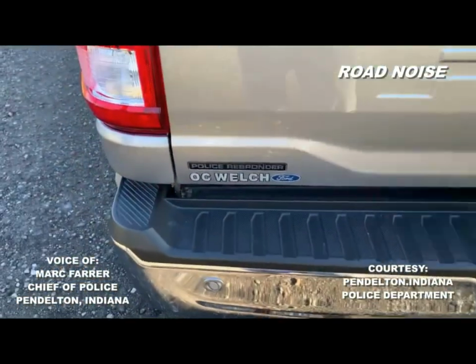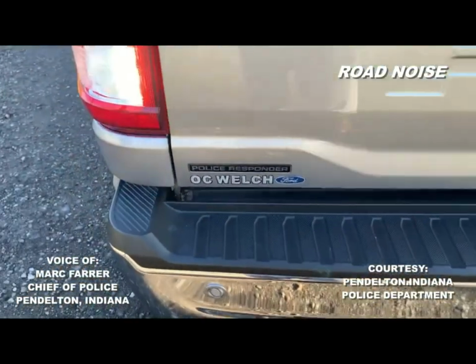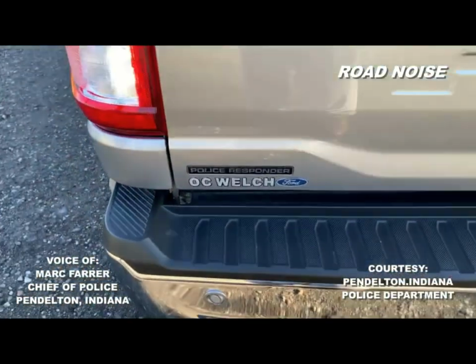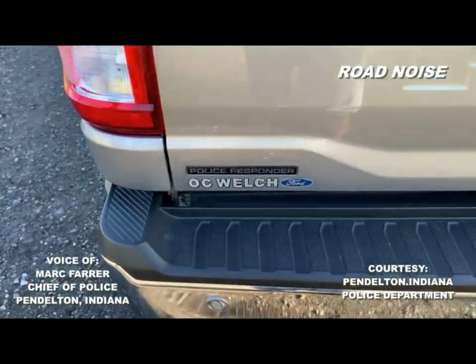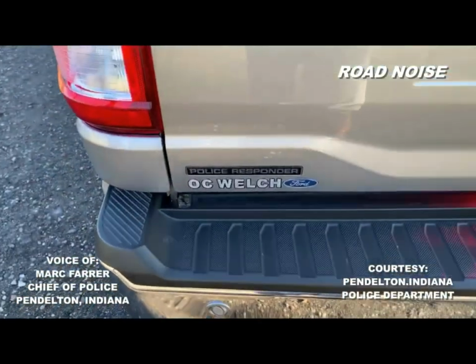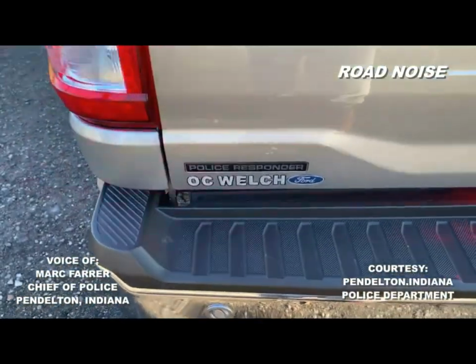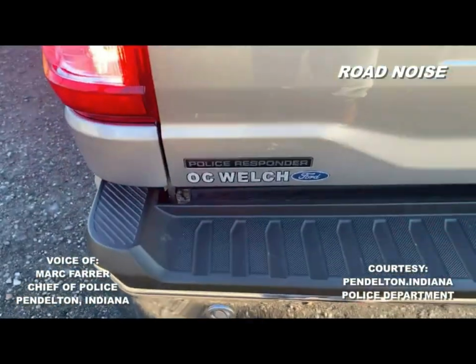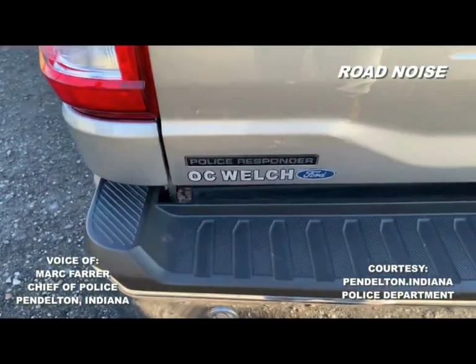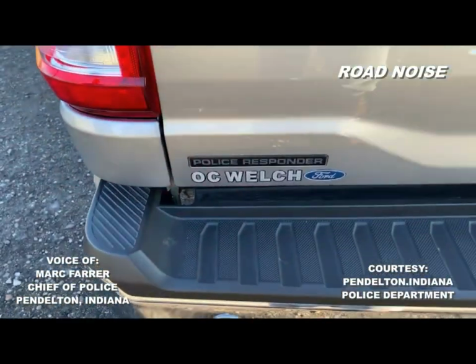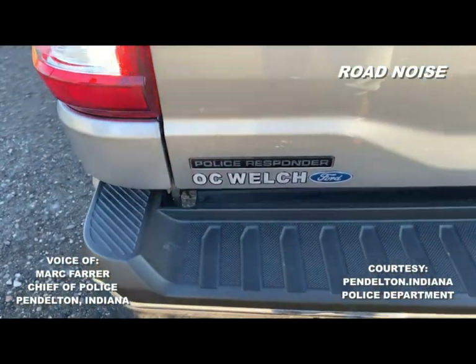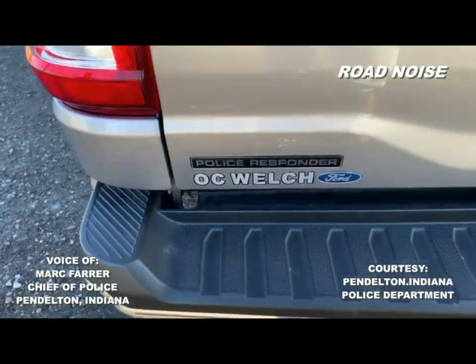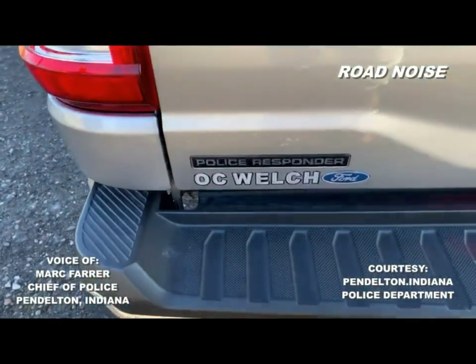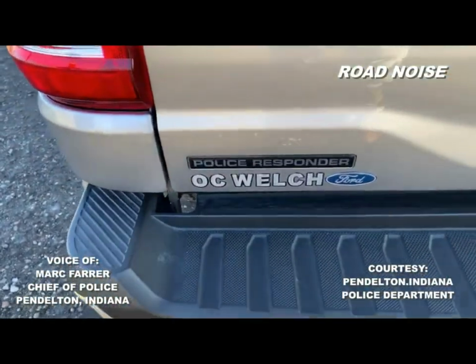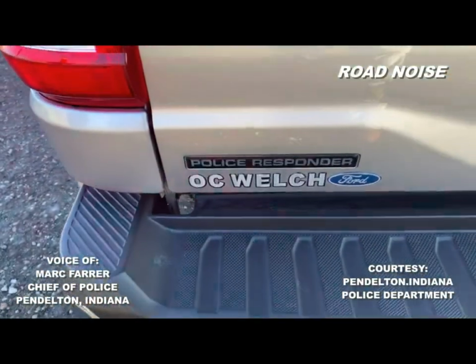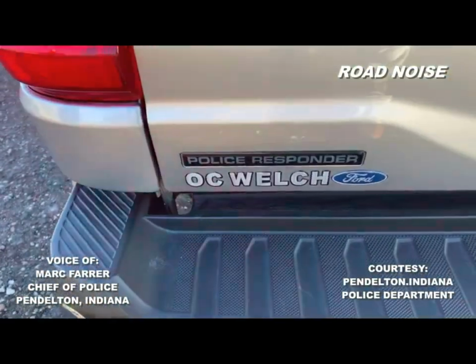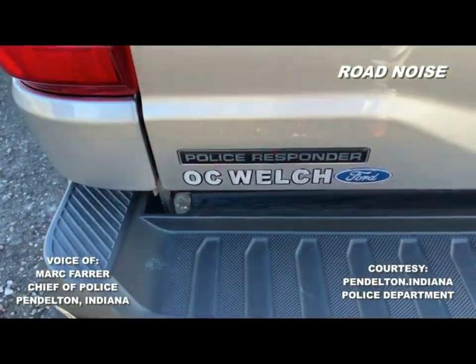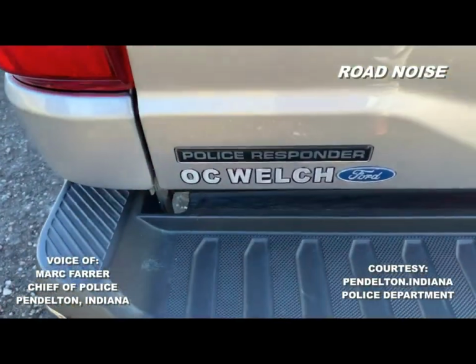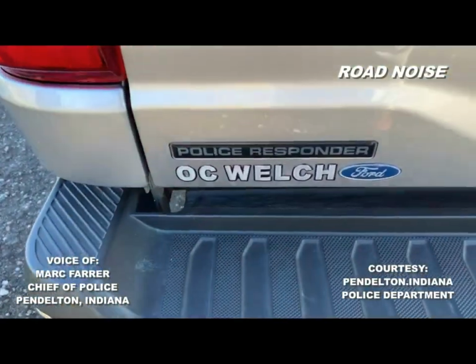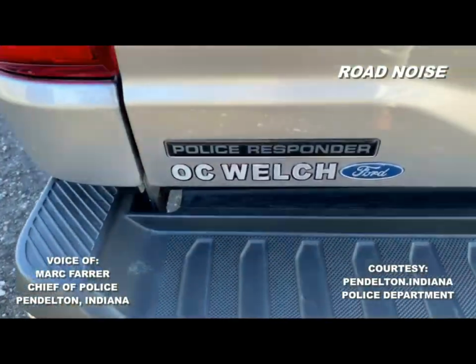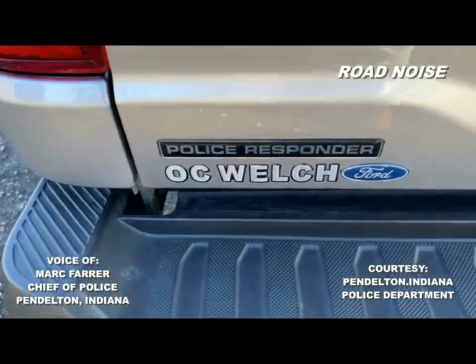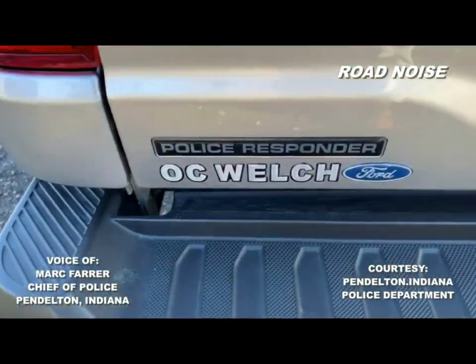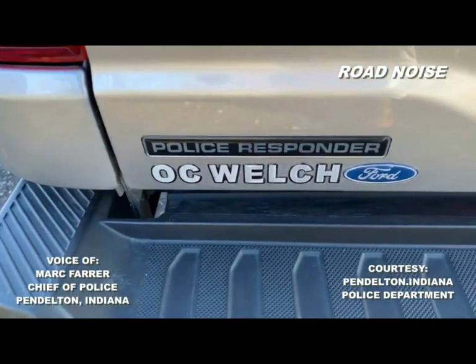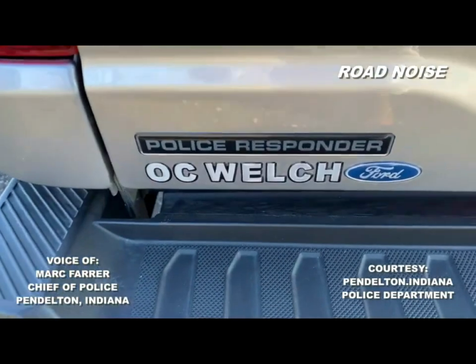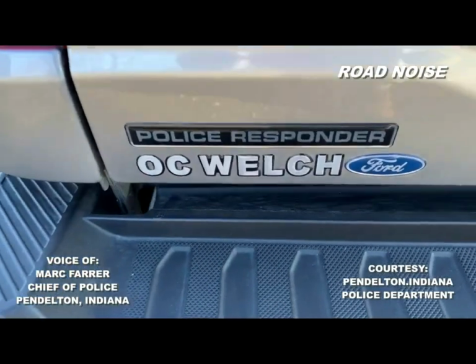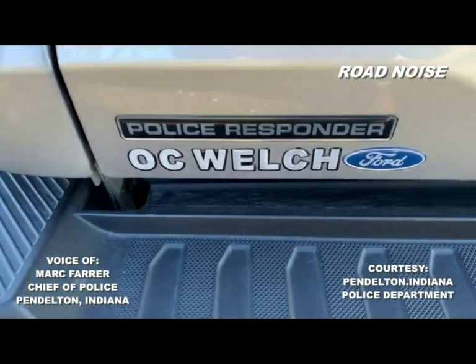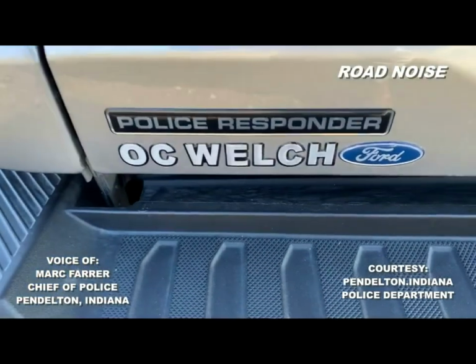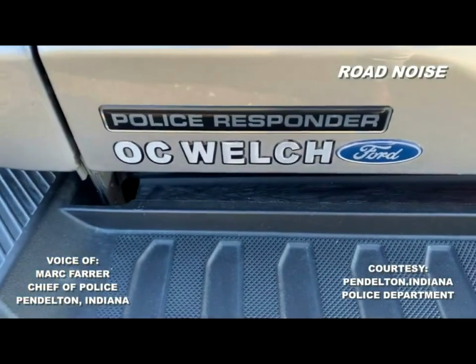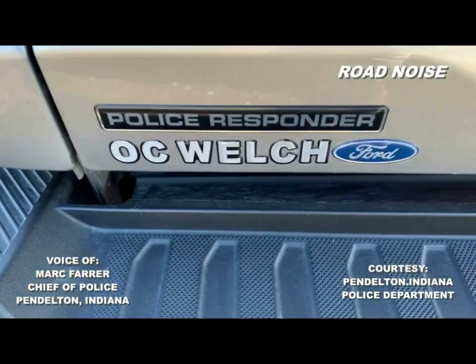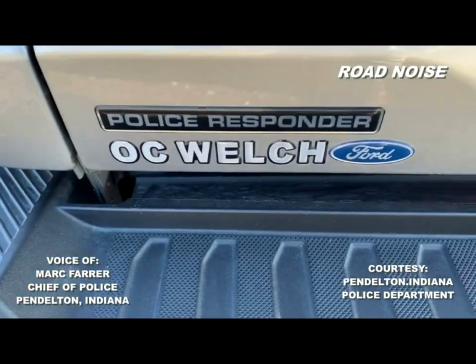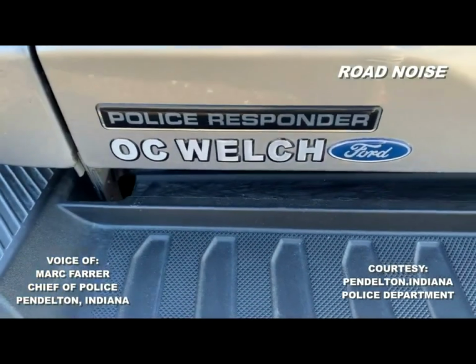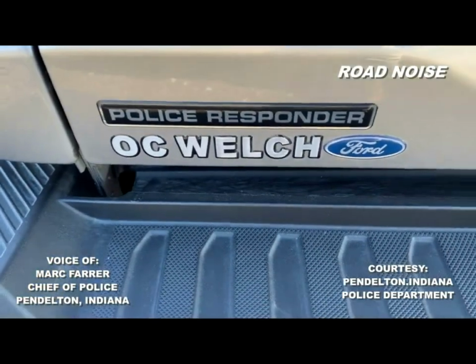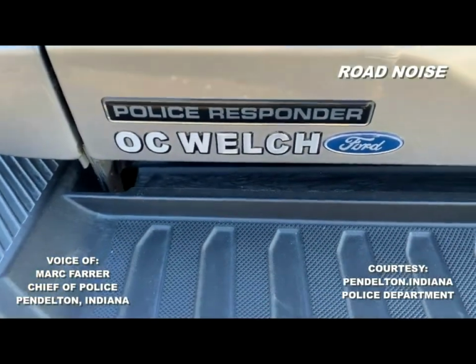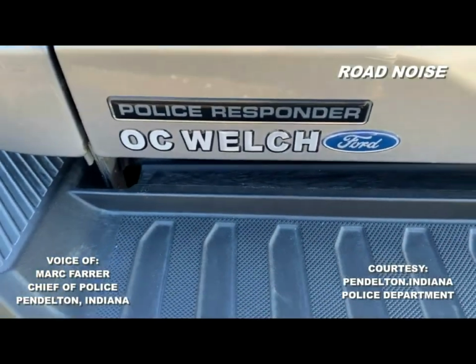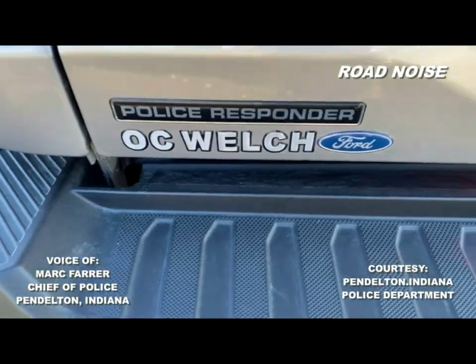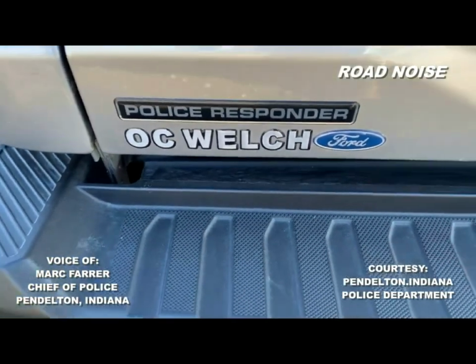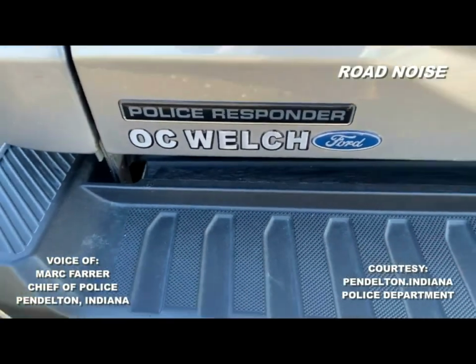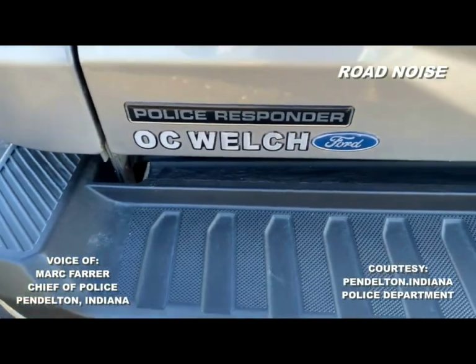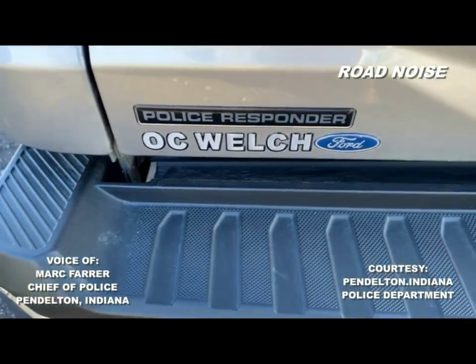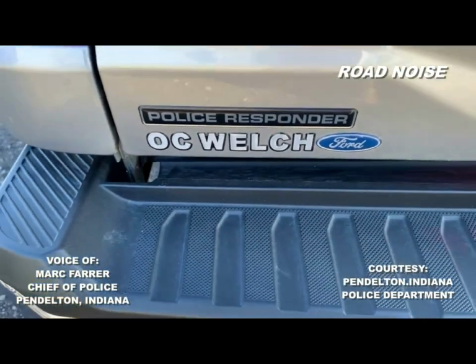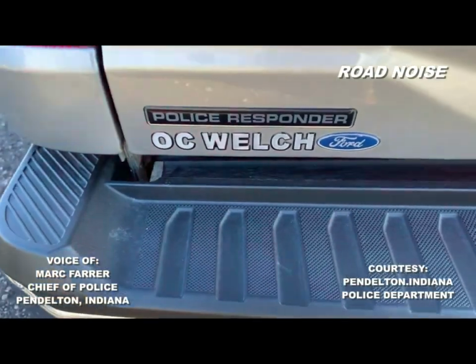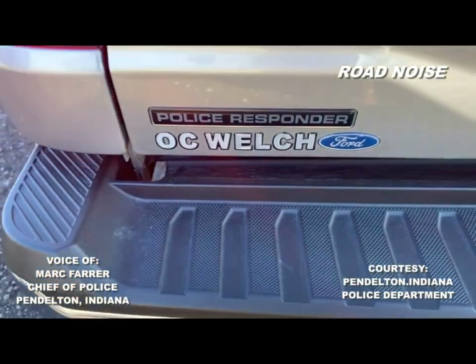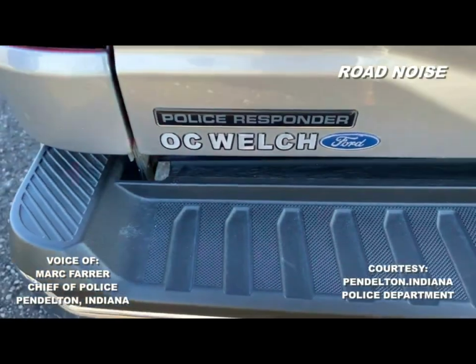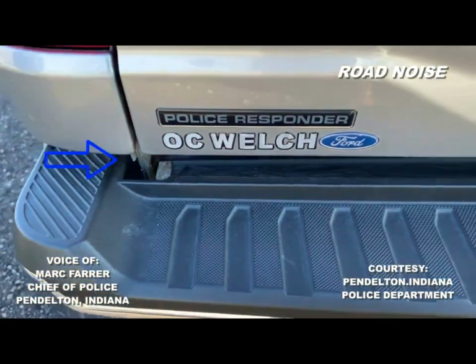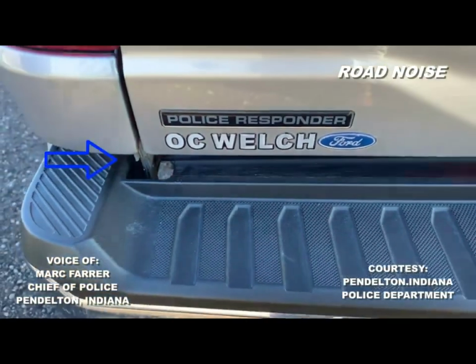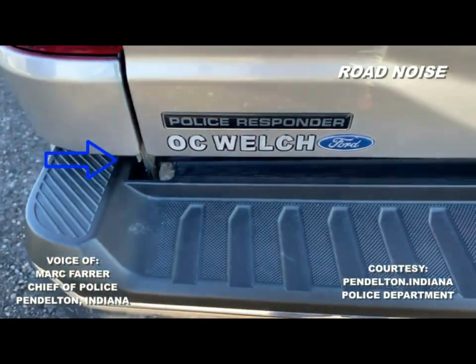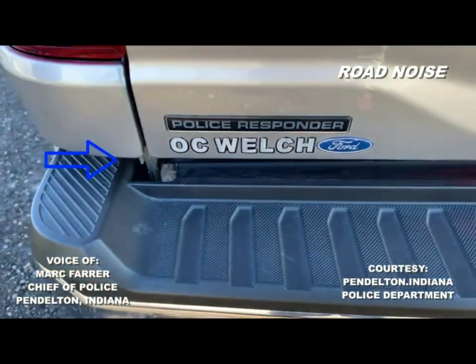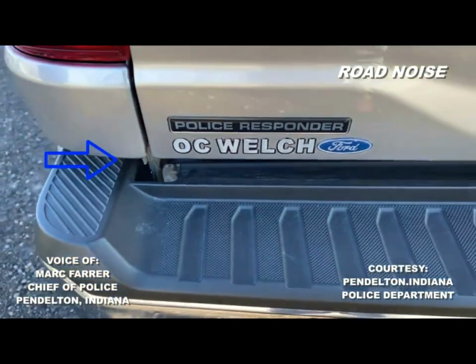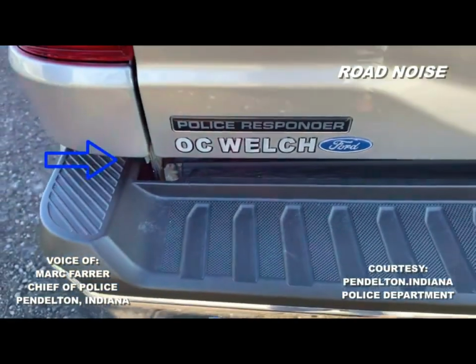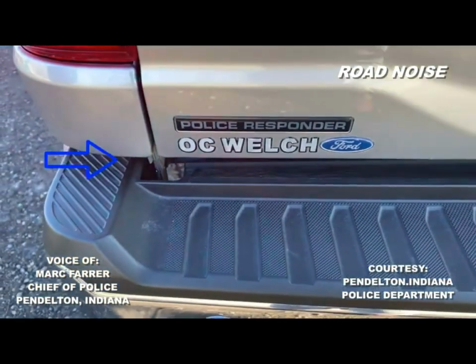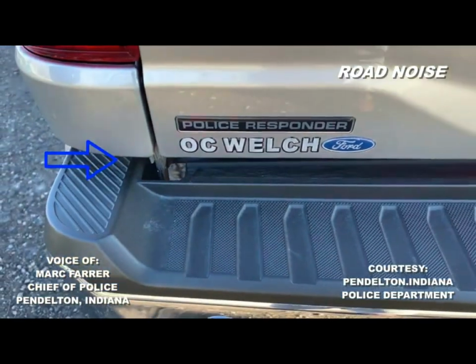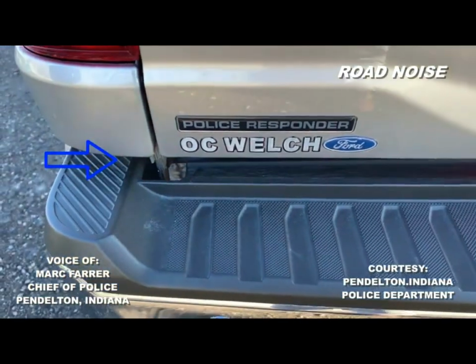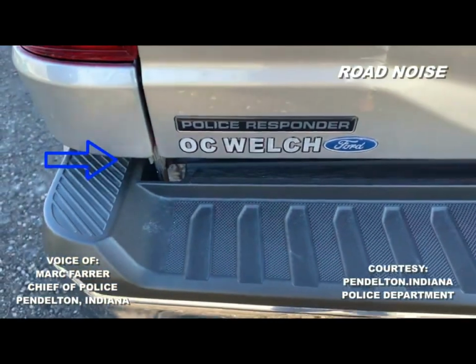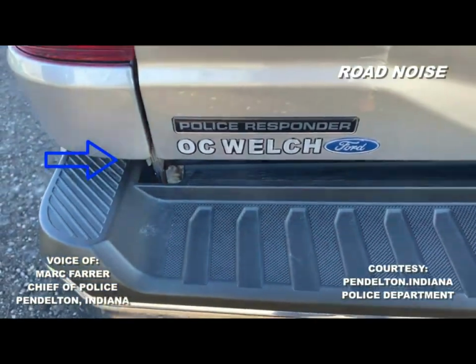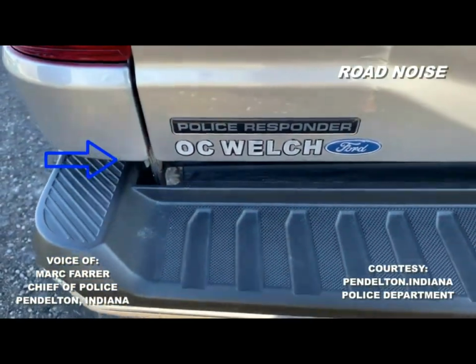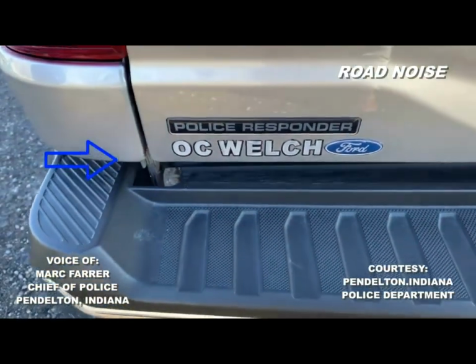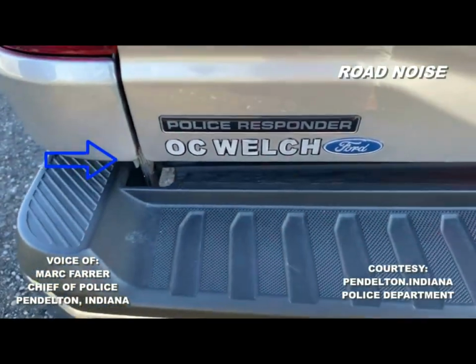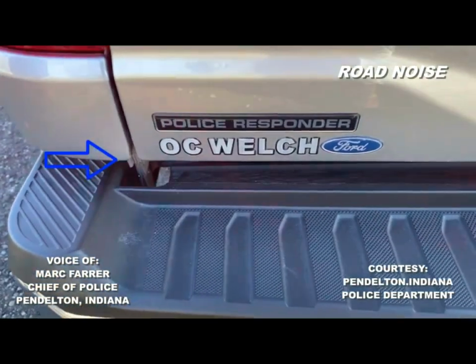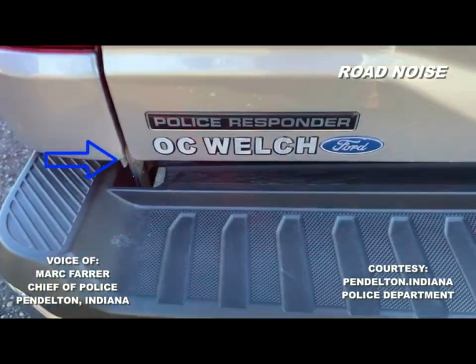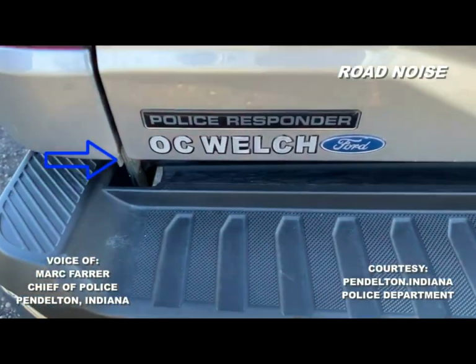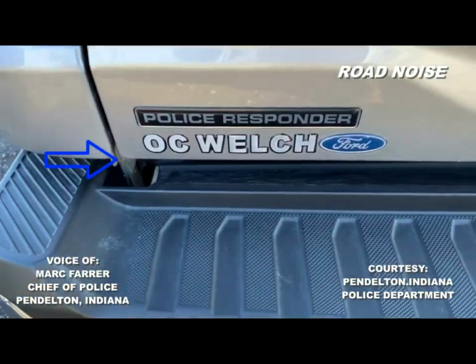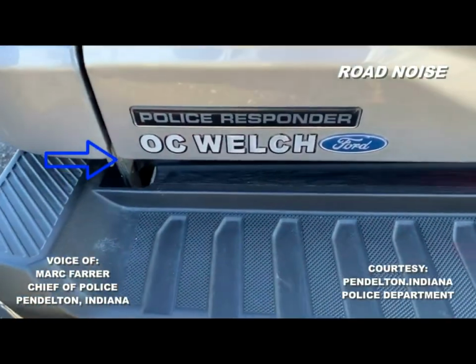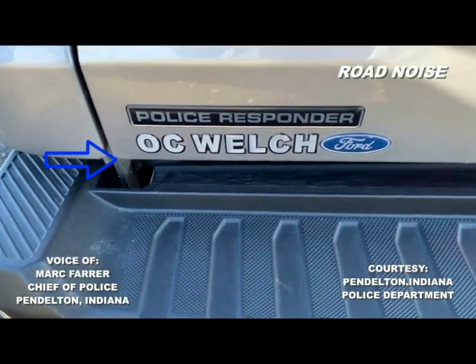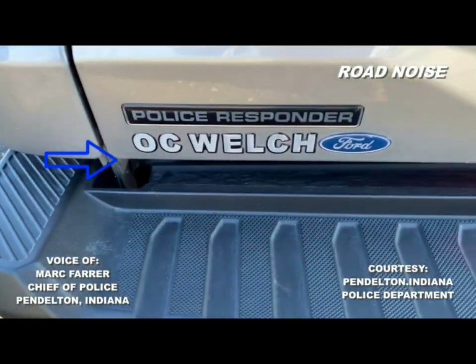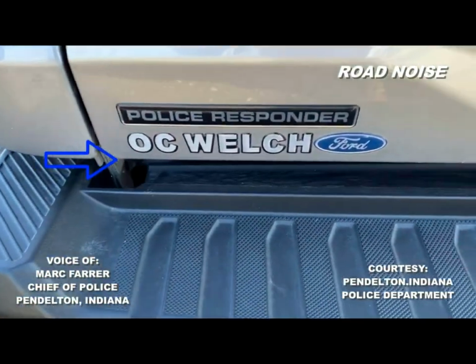And you've got special badging — the Police Responder badging from Ford and, of course, O.C. Welch, where we bought the cars.